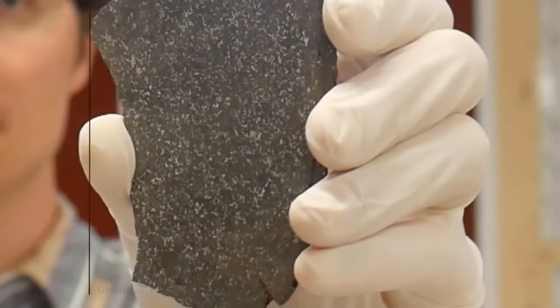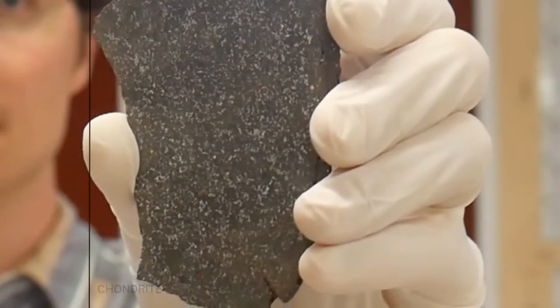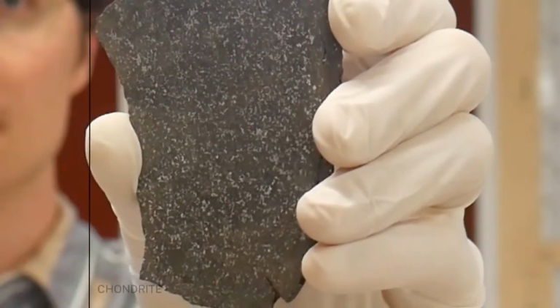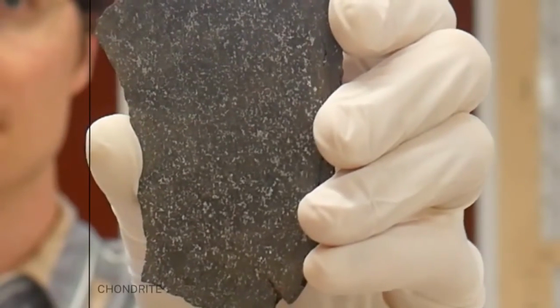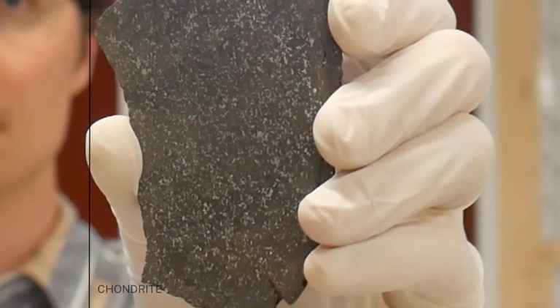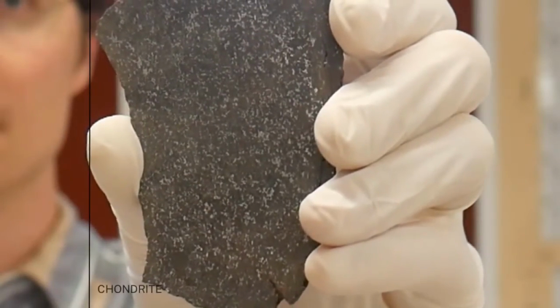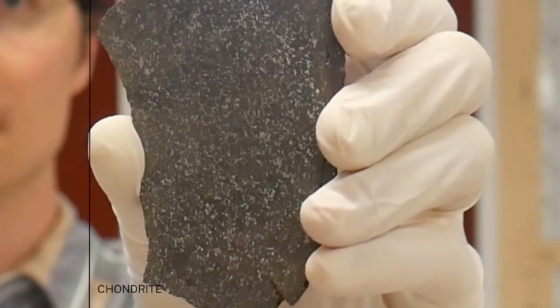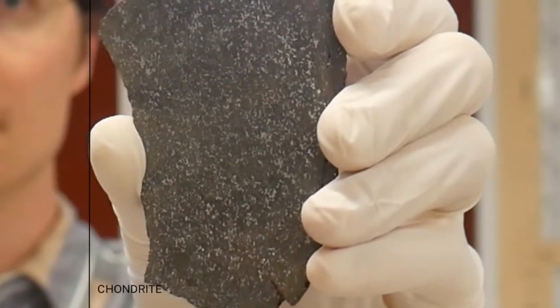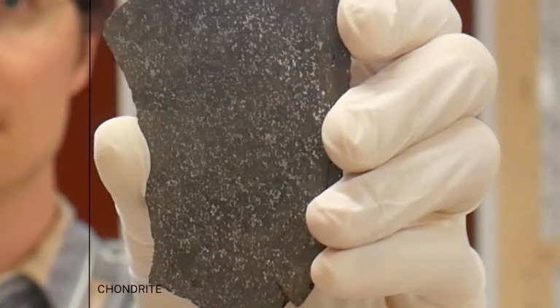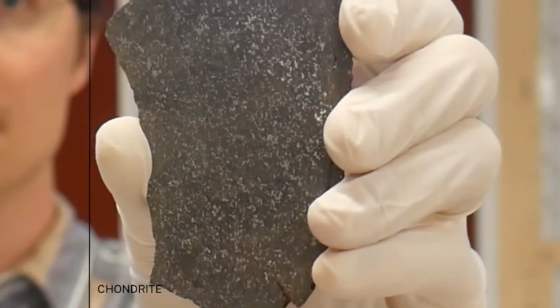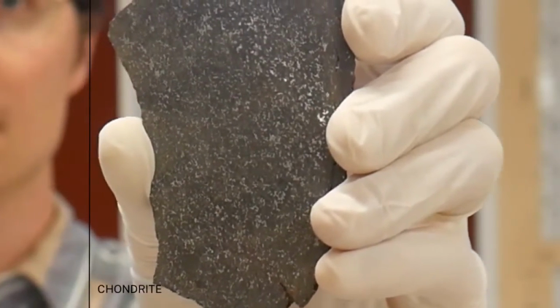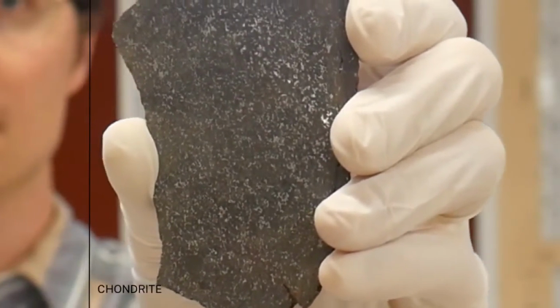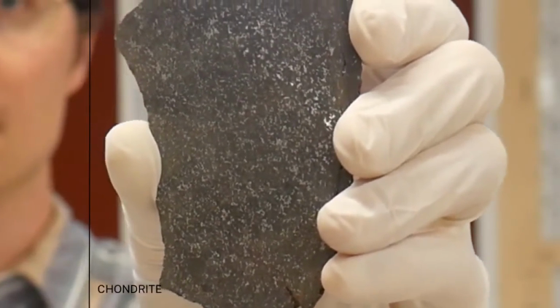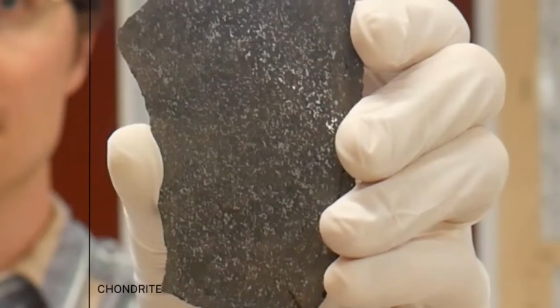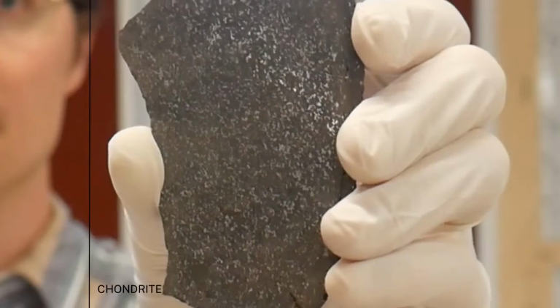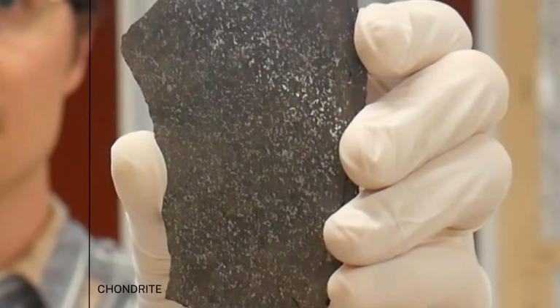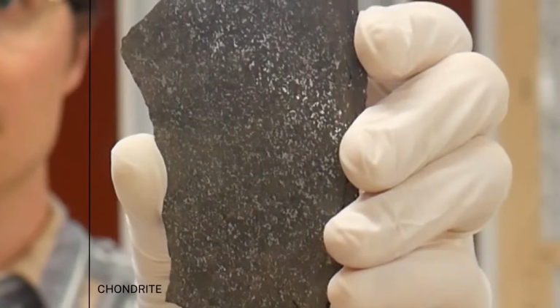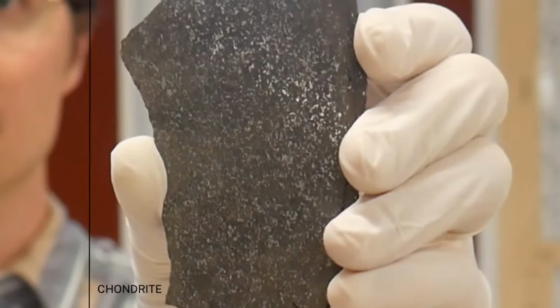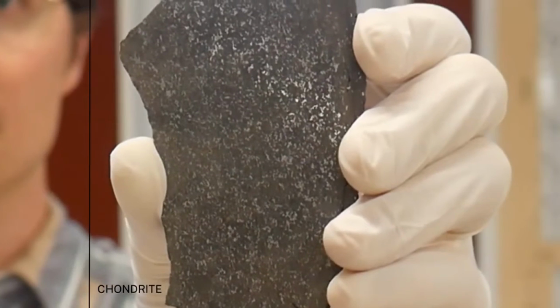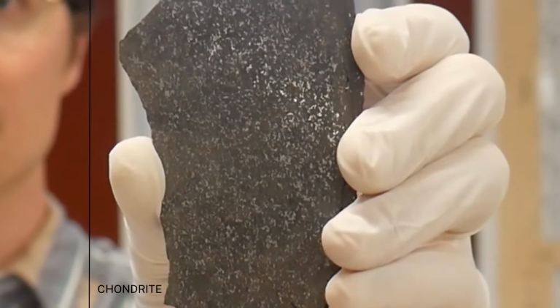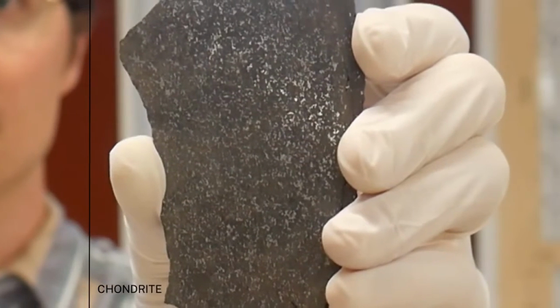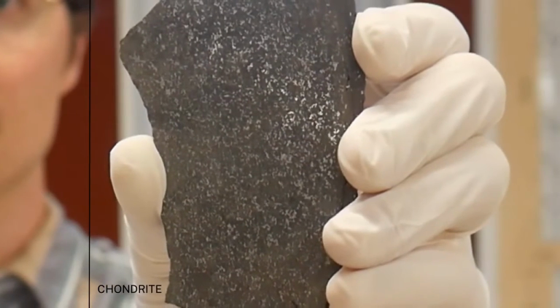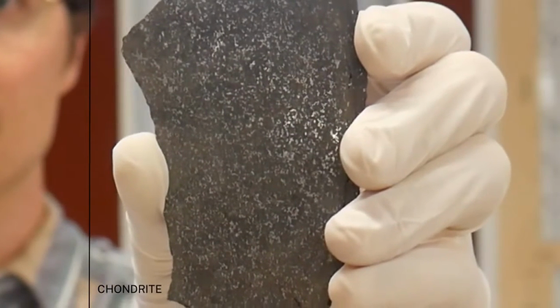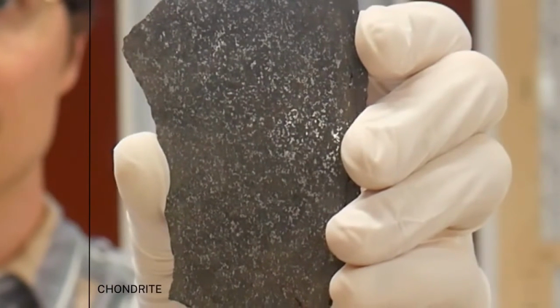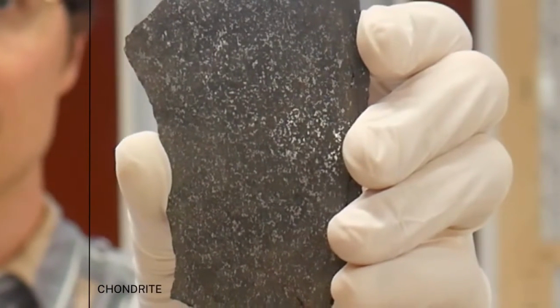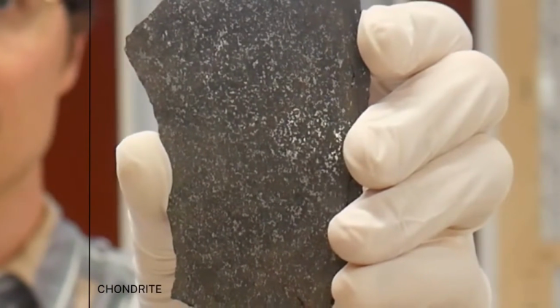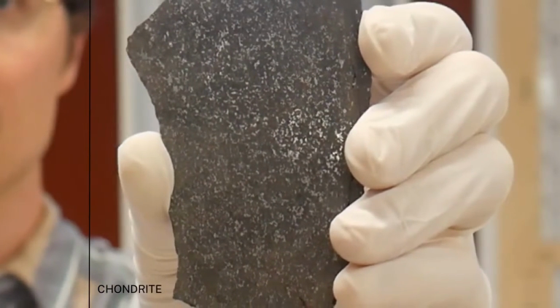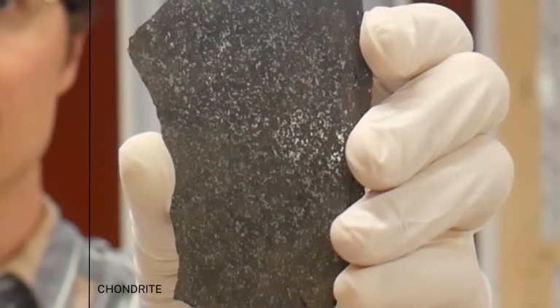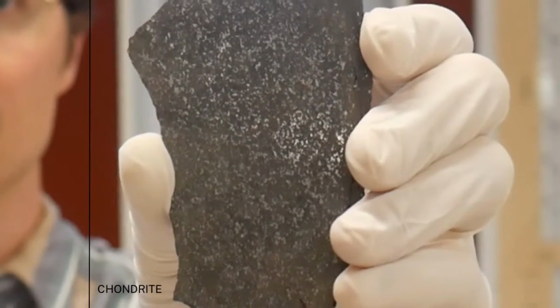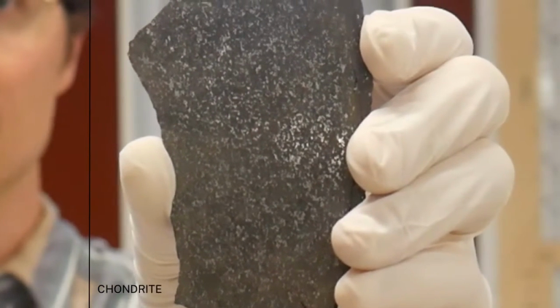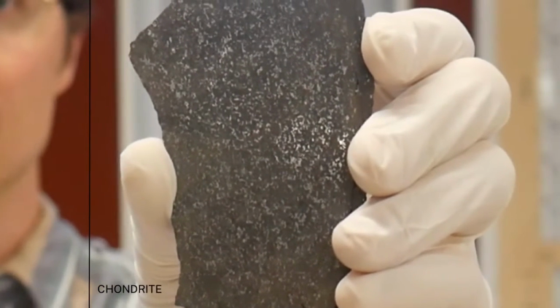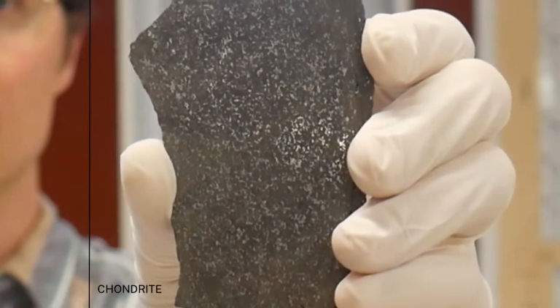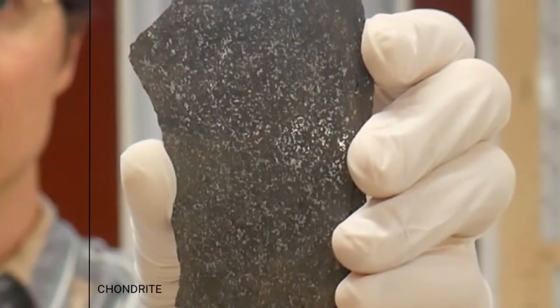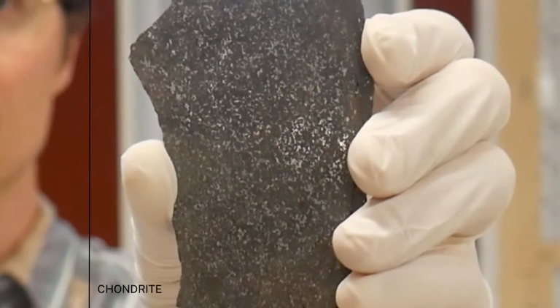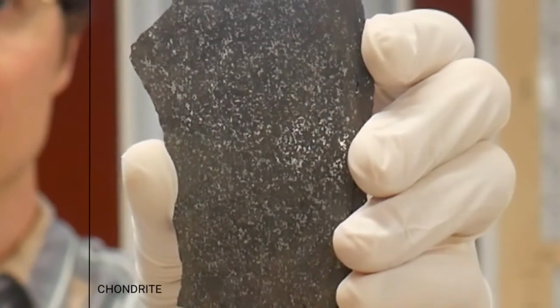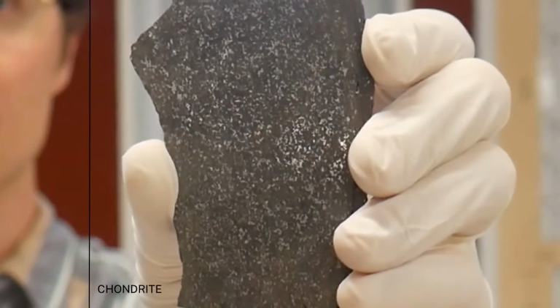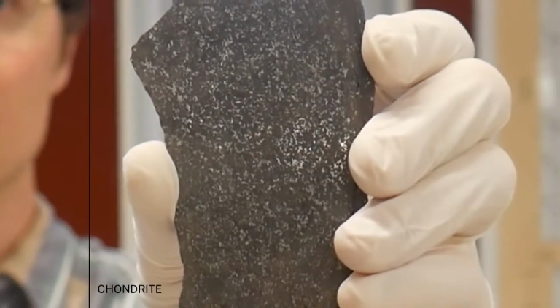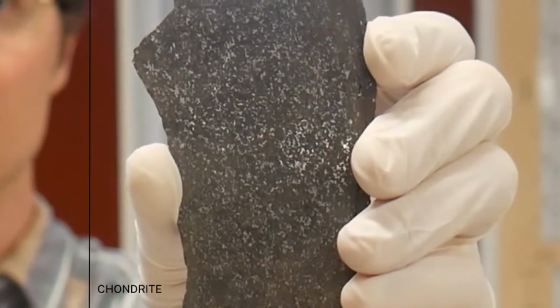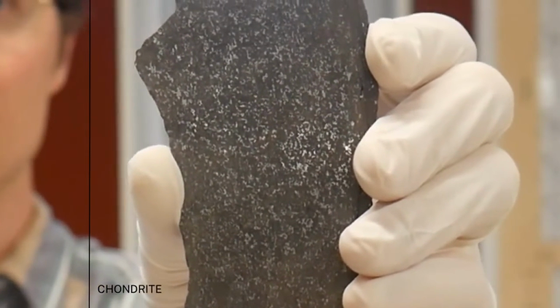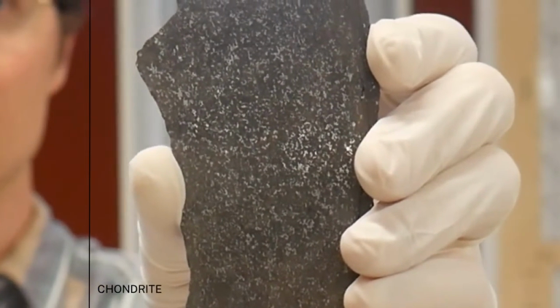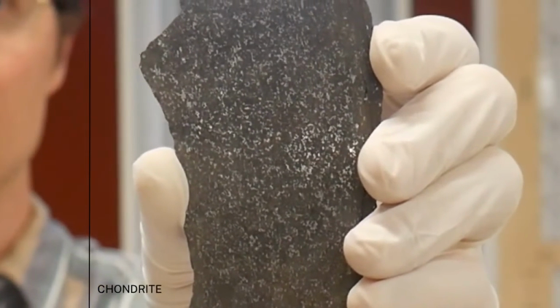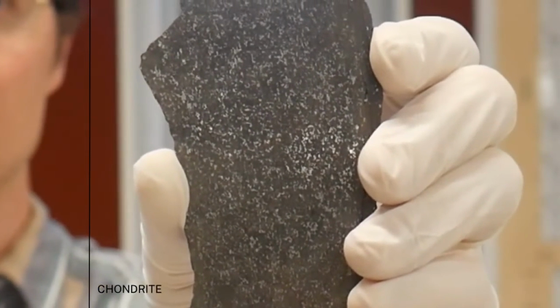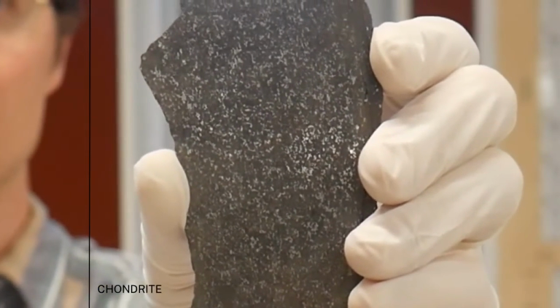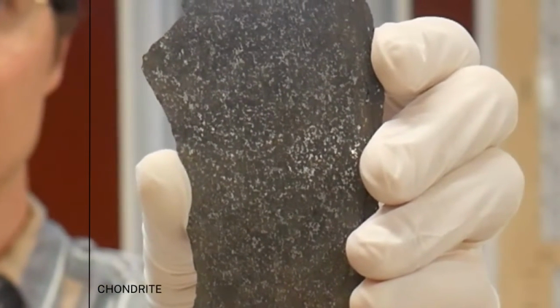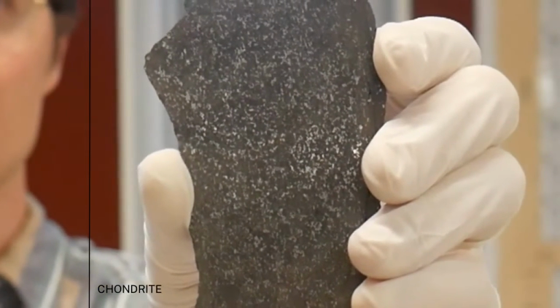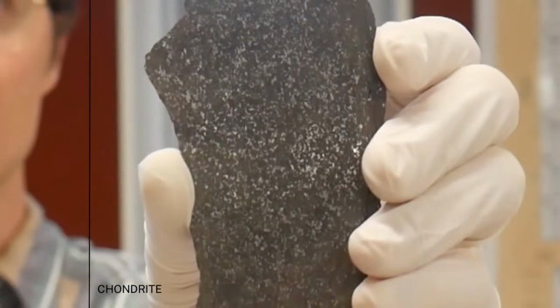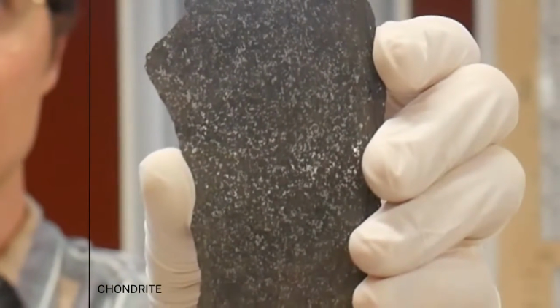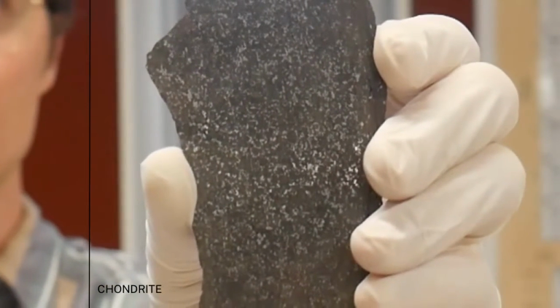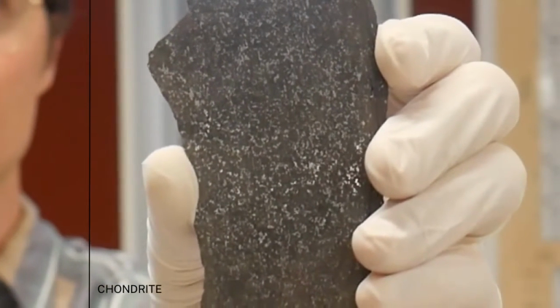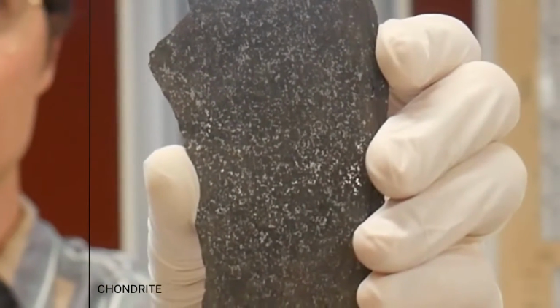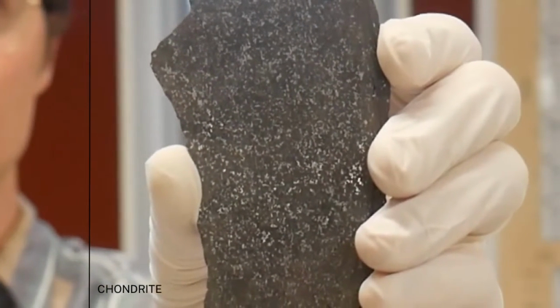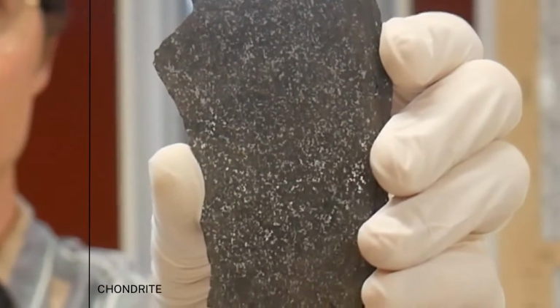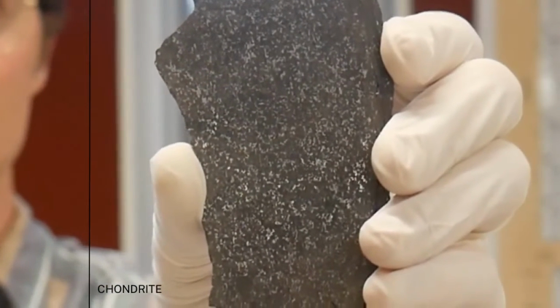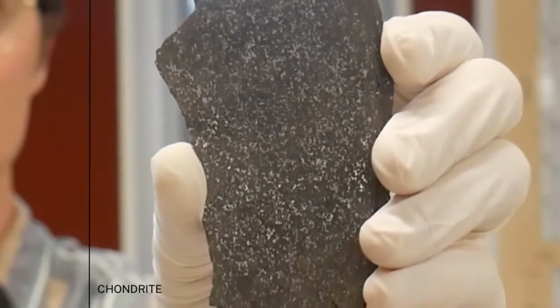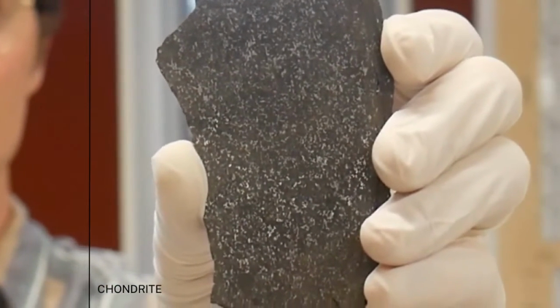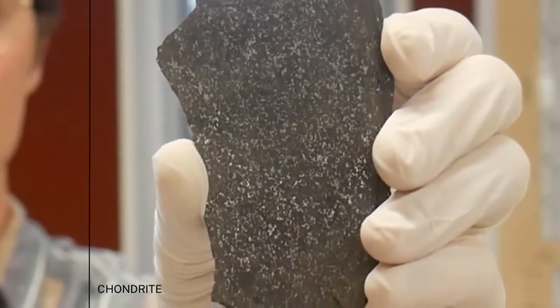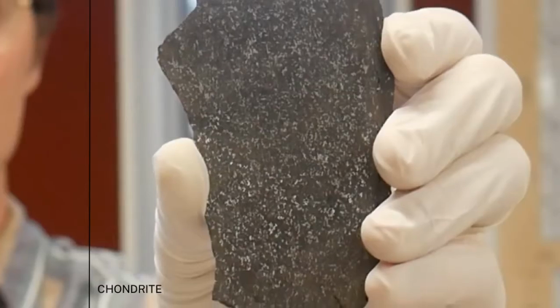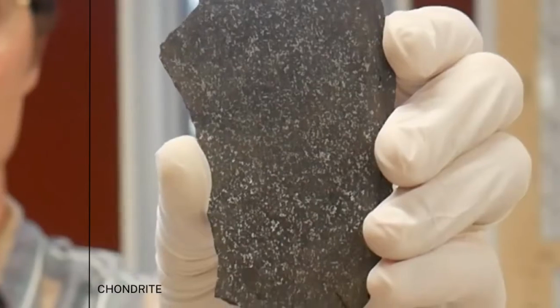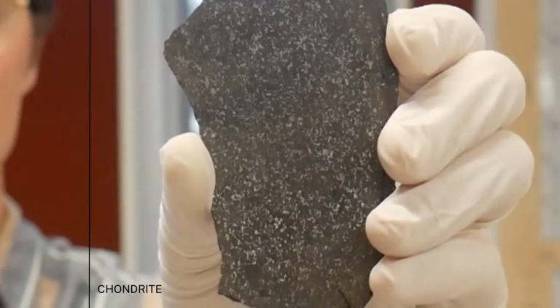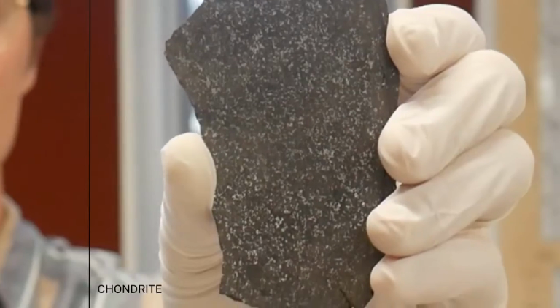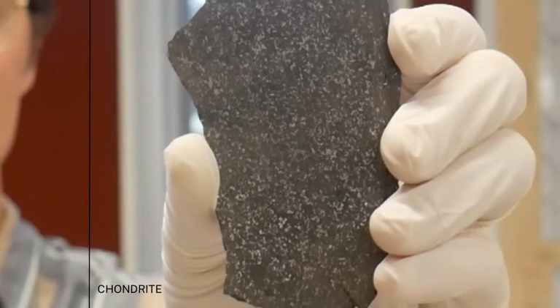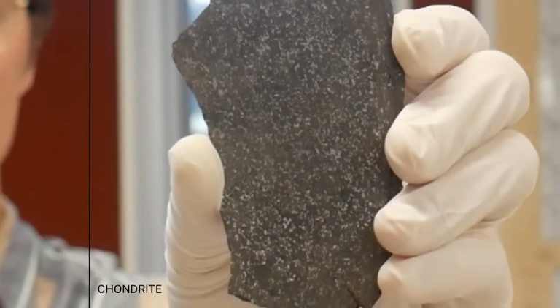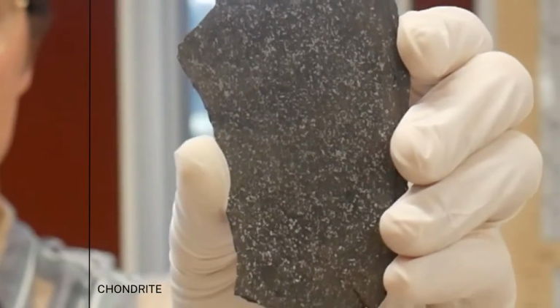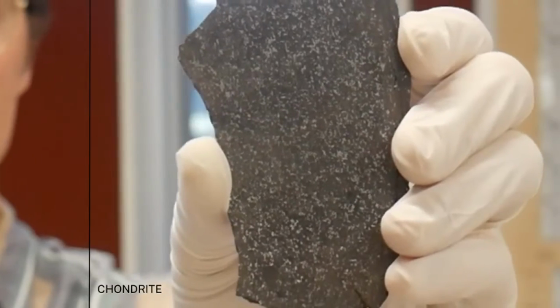You can see that these are mostly made of rock, but you can see the metal in there as well. That's iron, which is what the core is mostly made of.